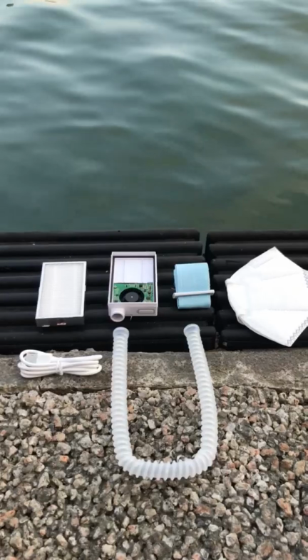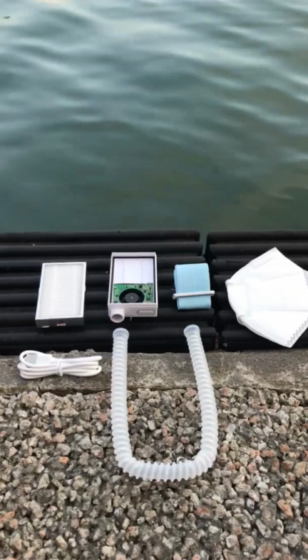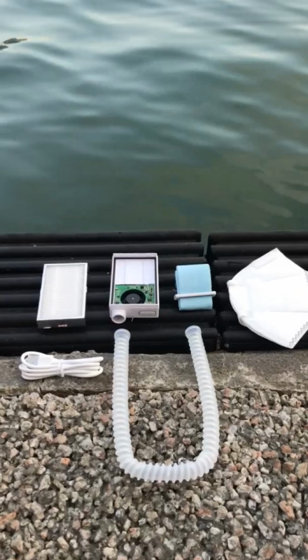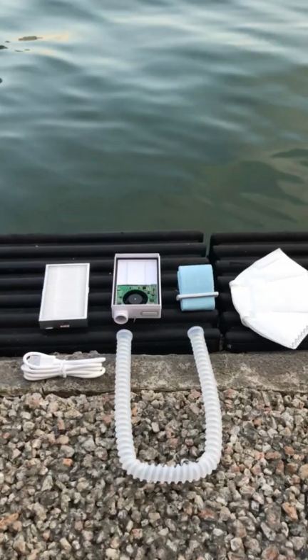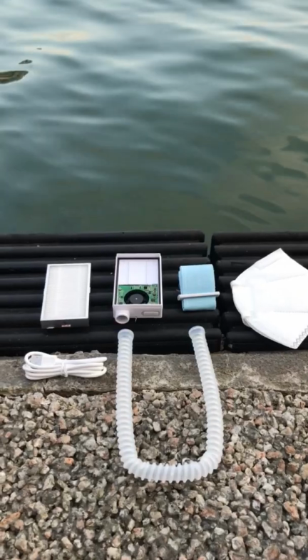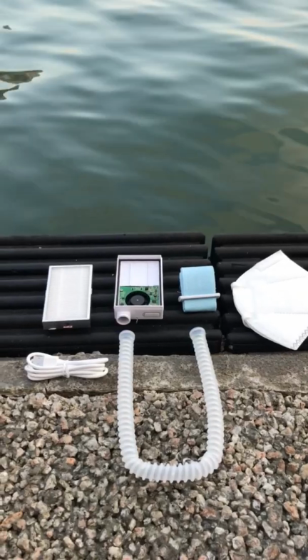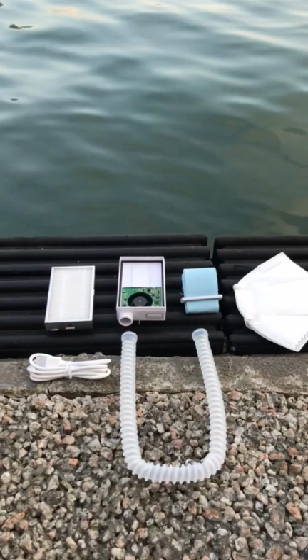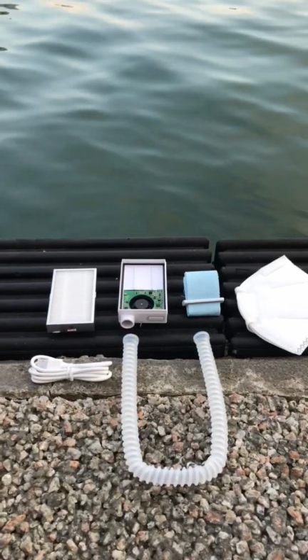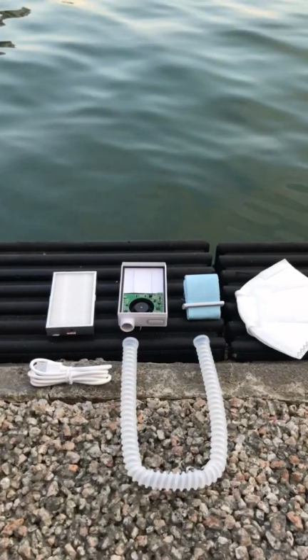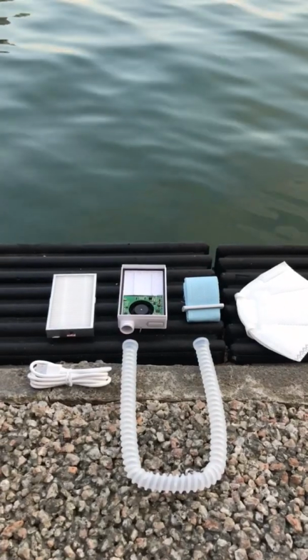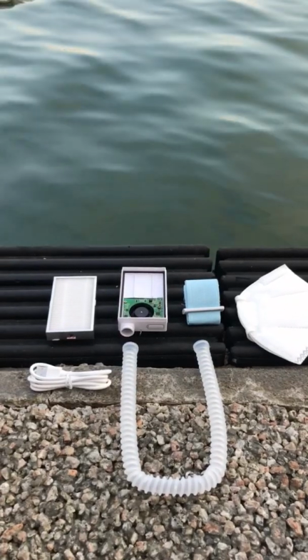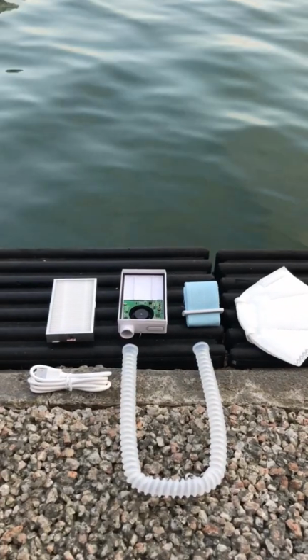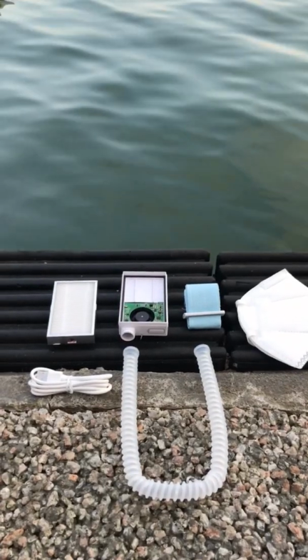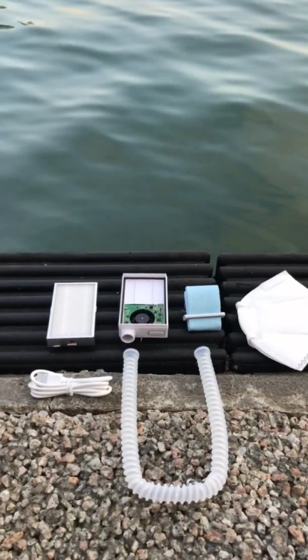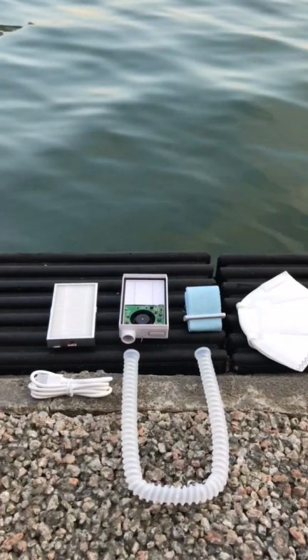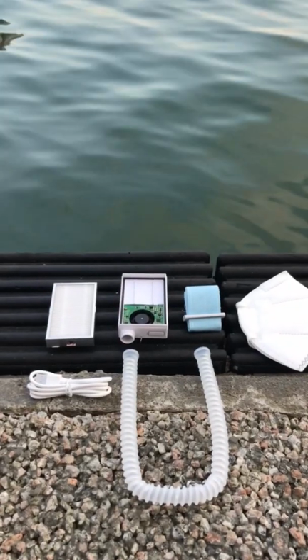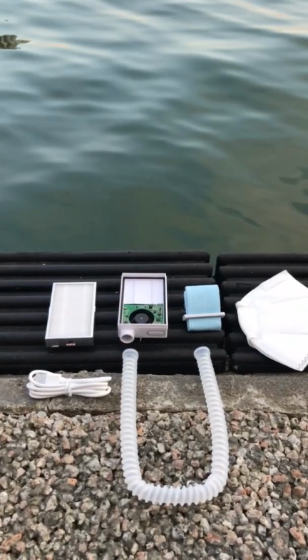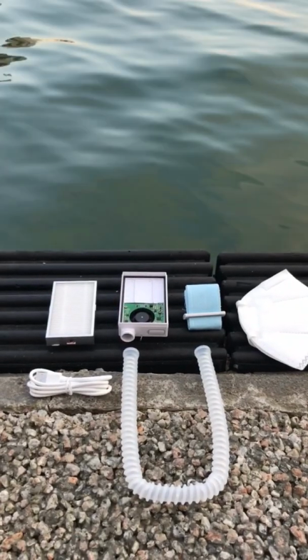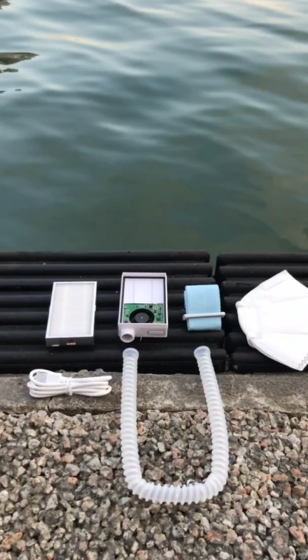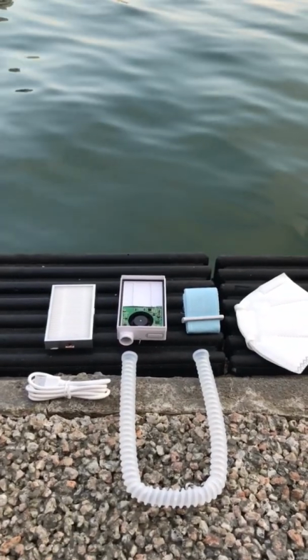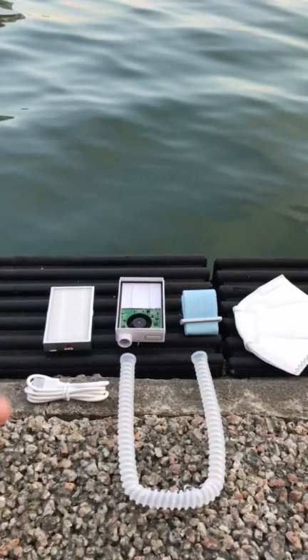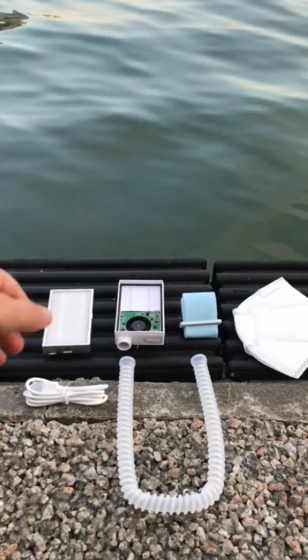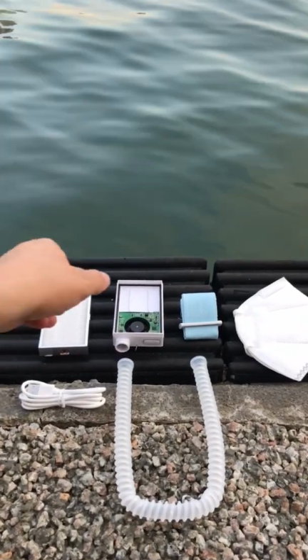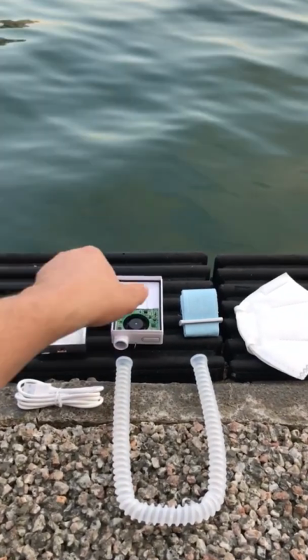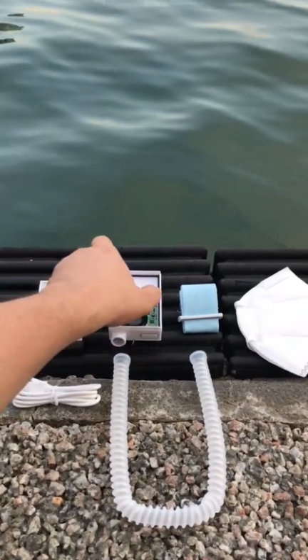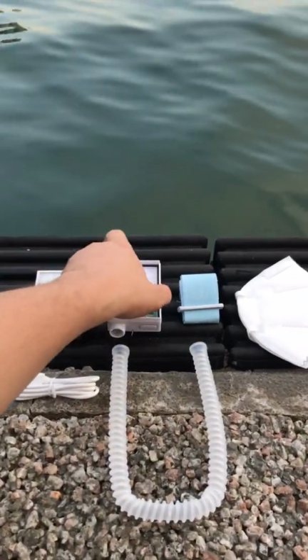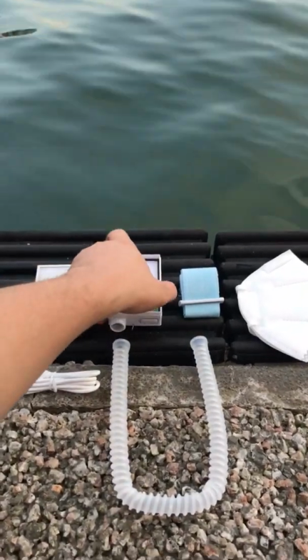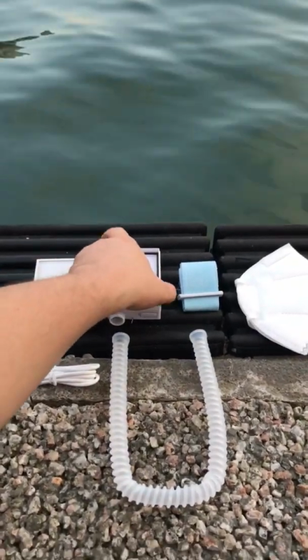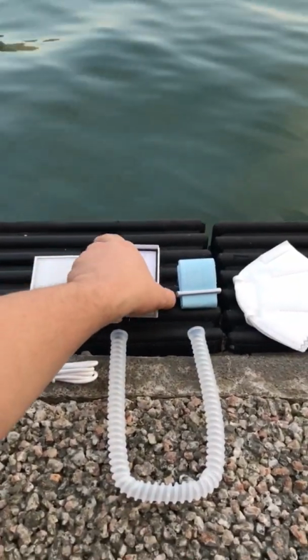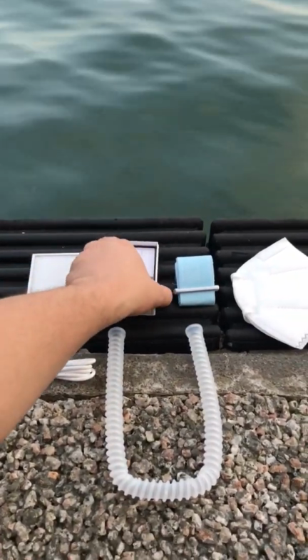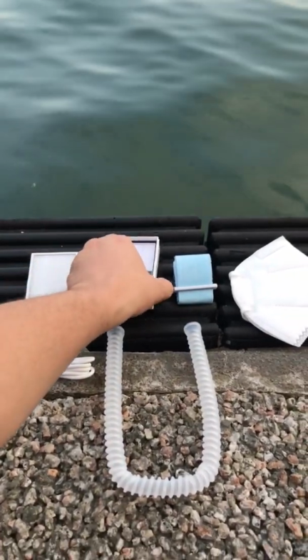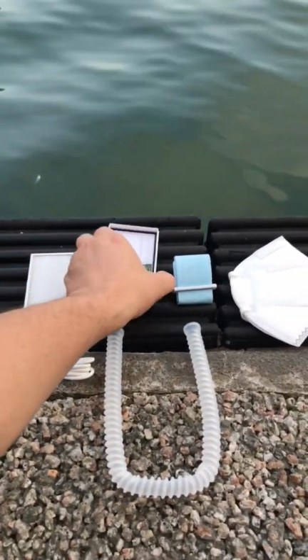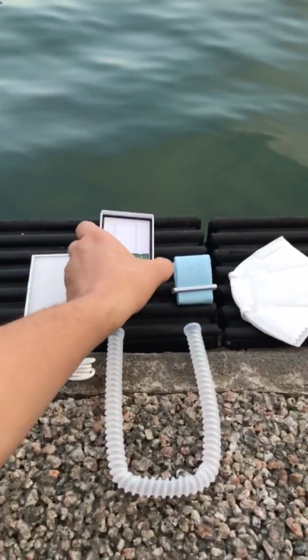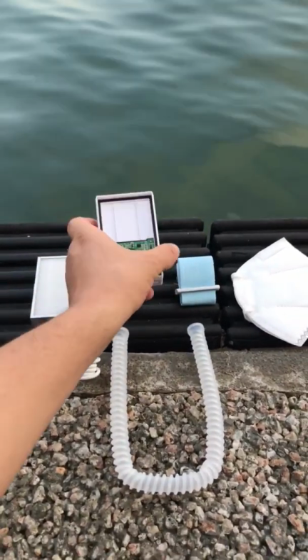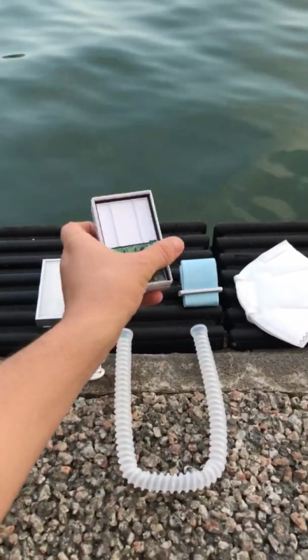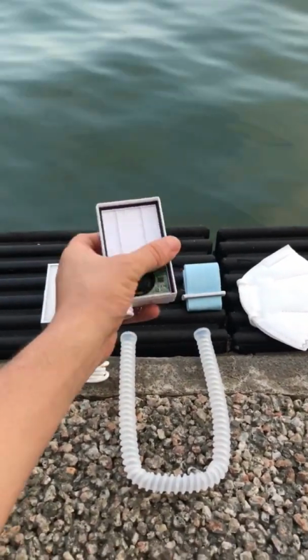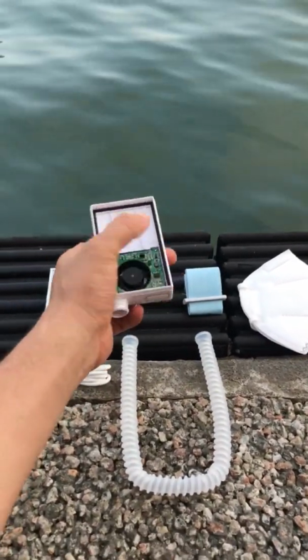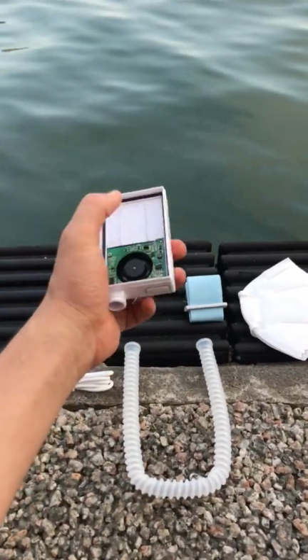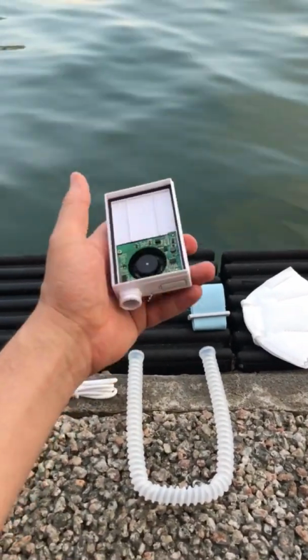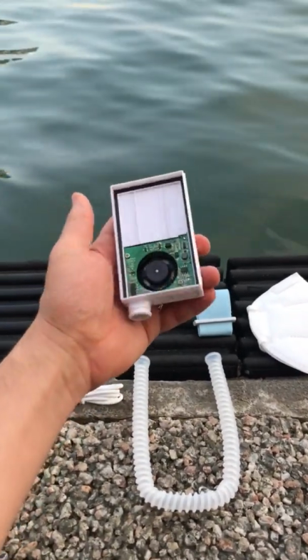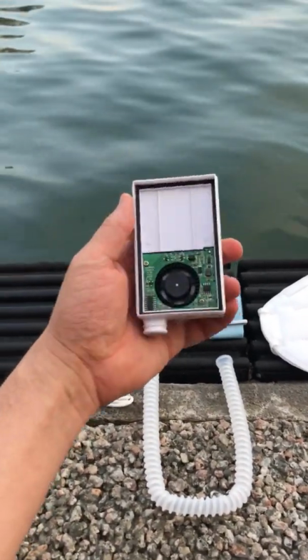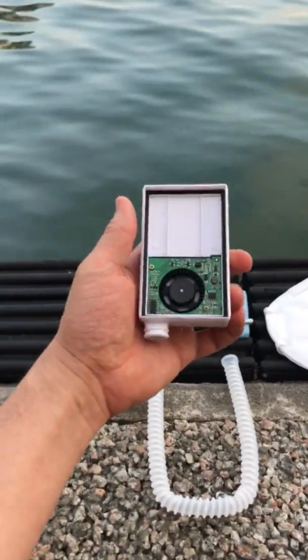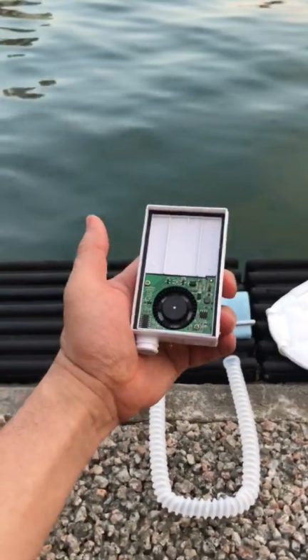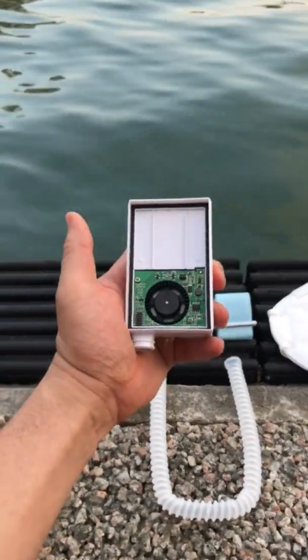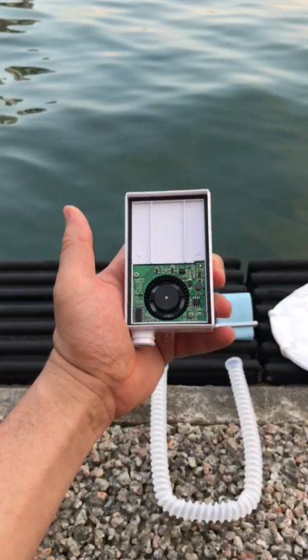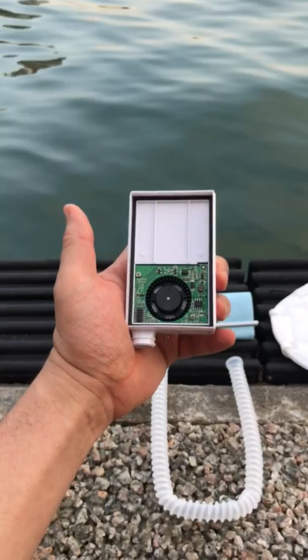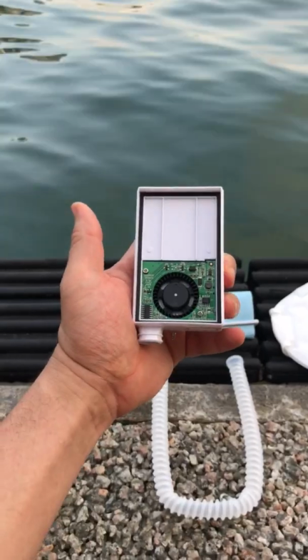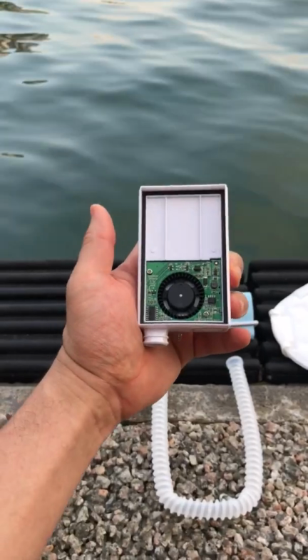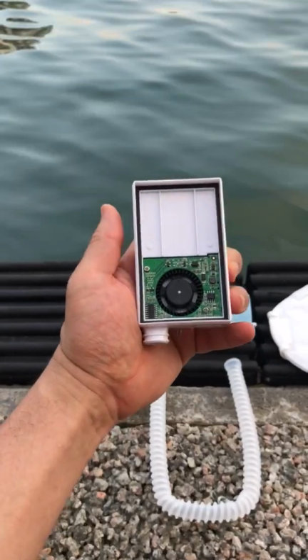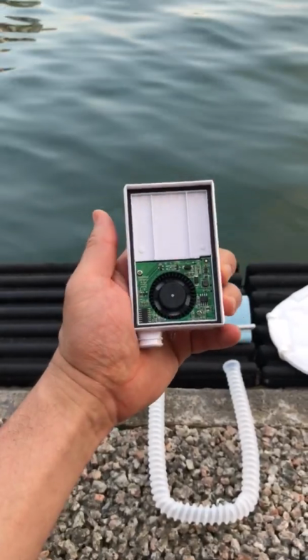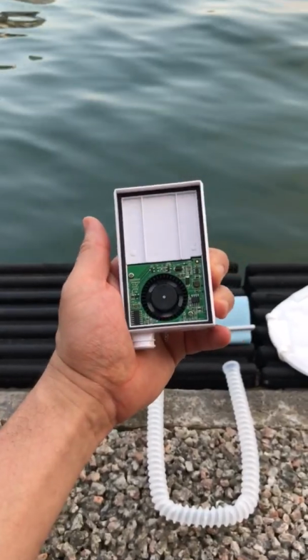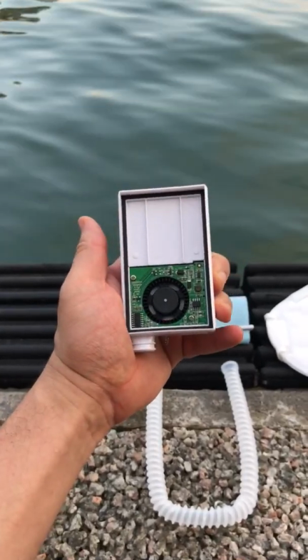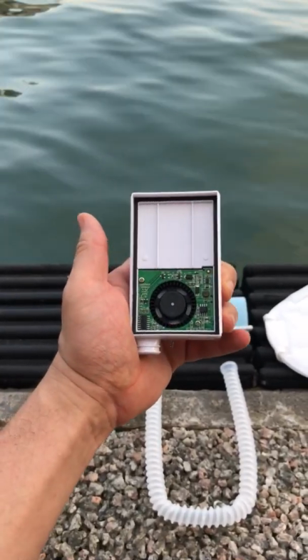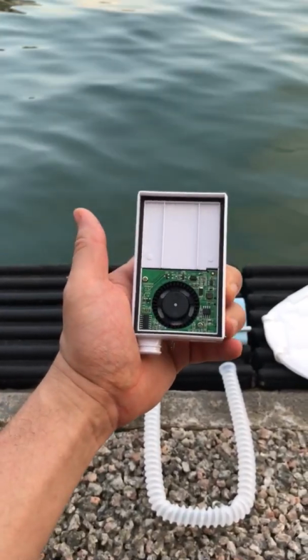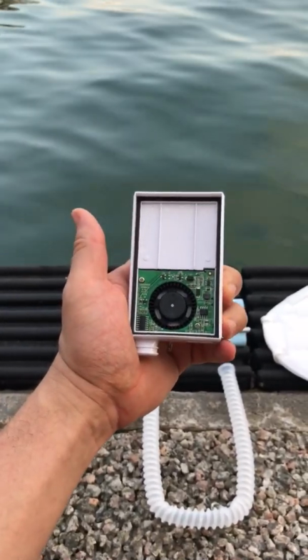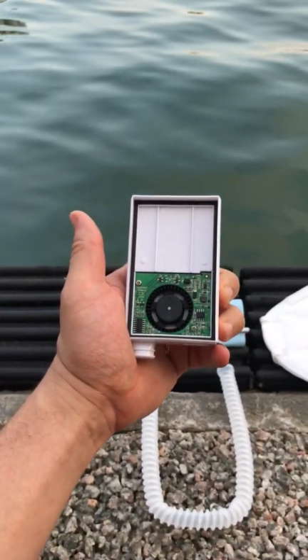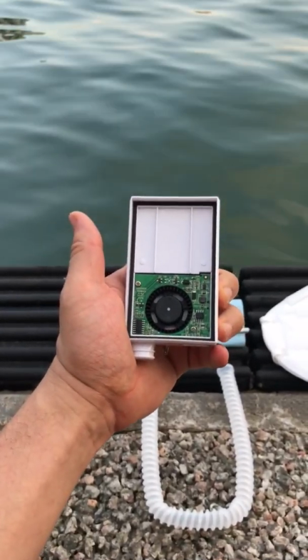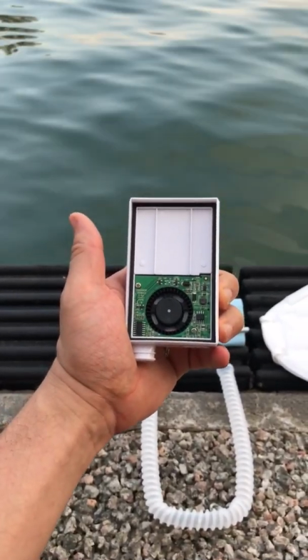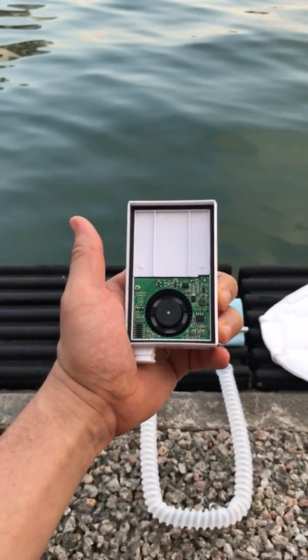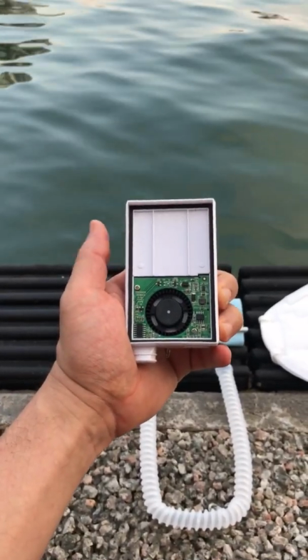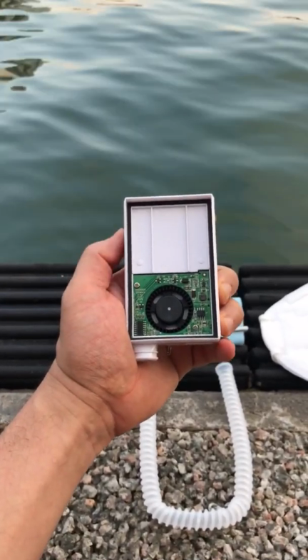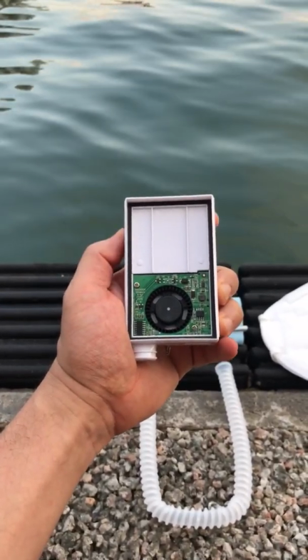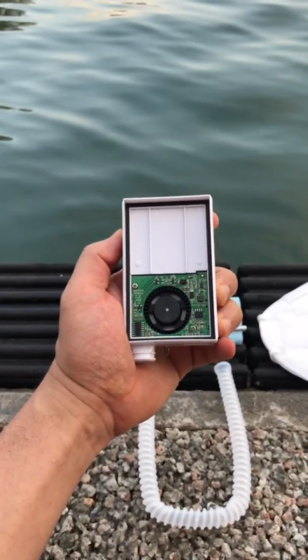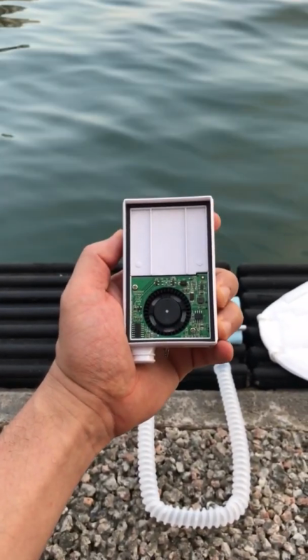Hello LIFE fans. Today we have a working prototype of the LIFE HEPA mask. First we'll show you the portable filtration box.